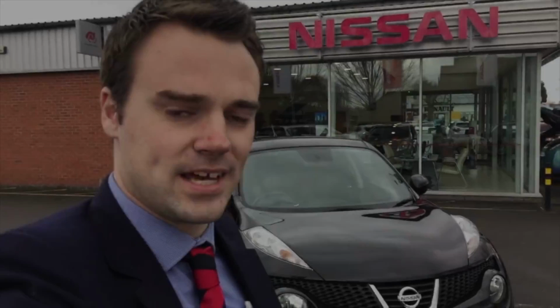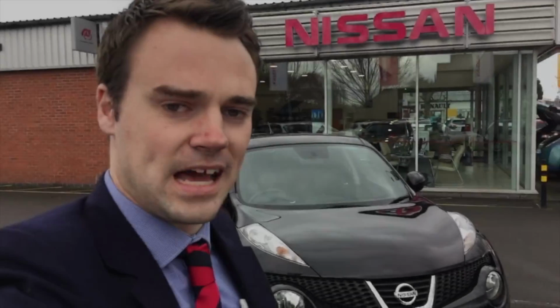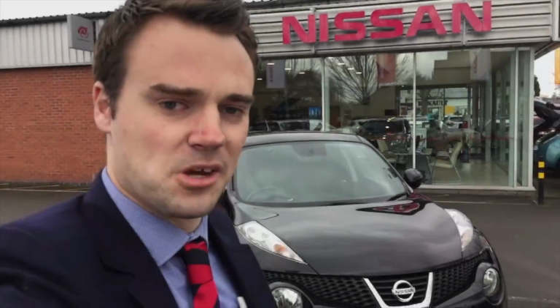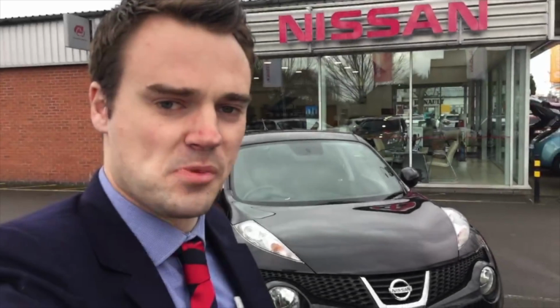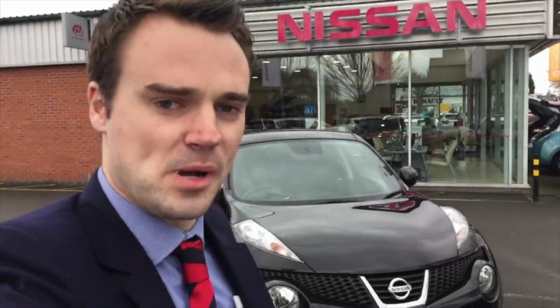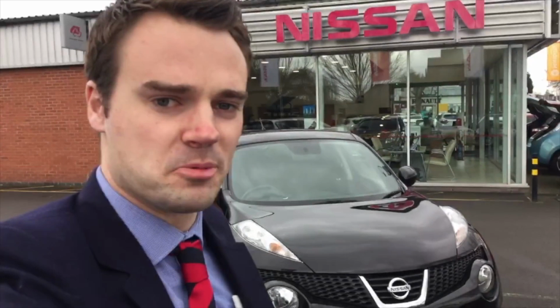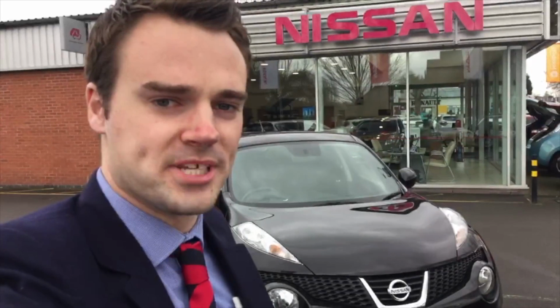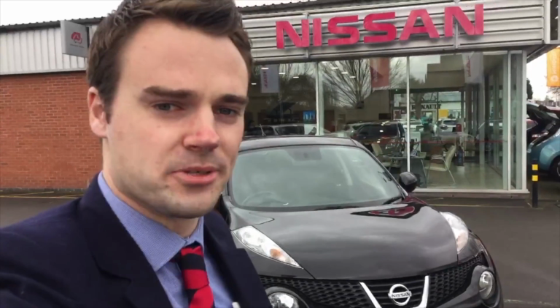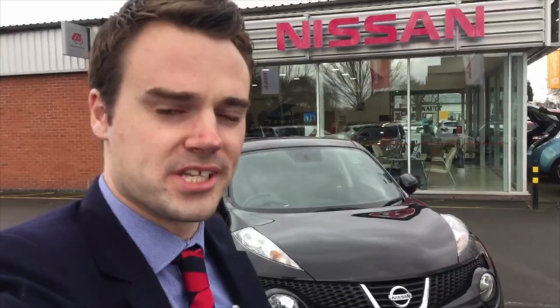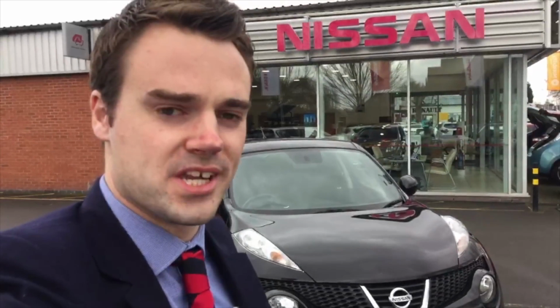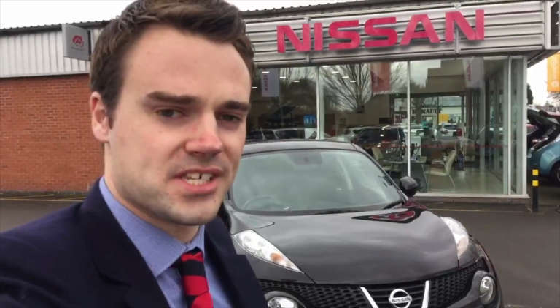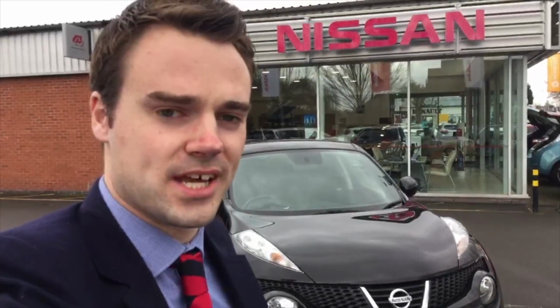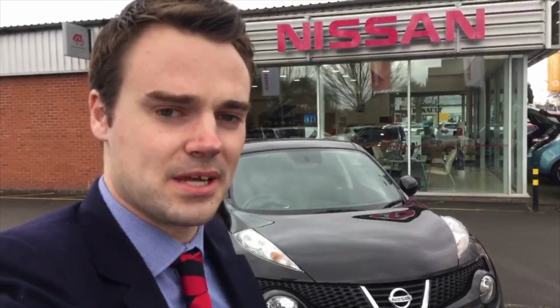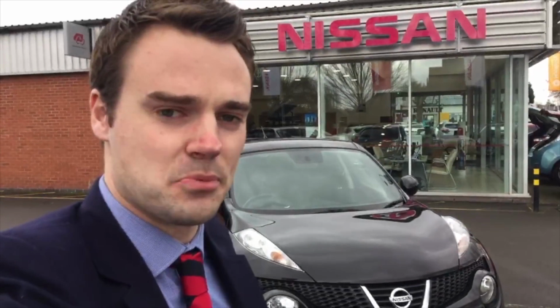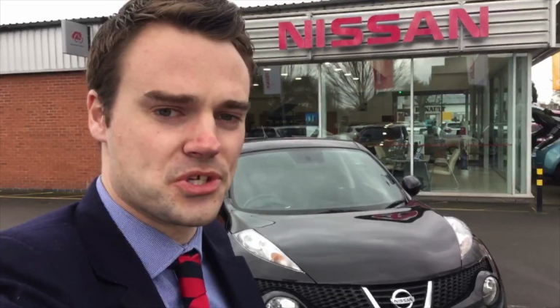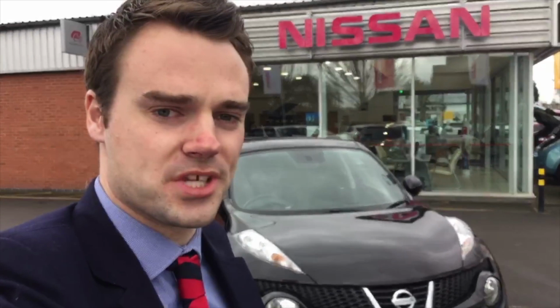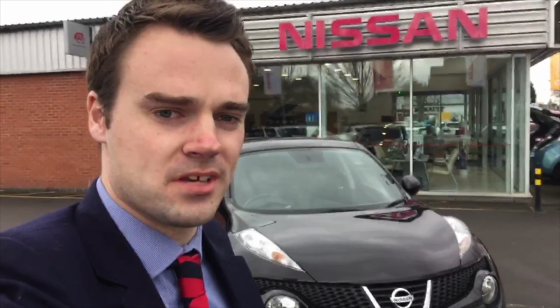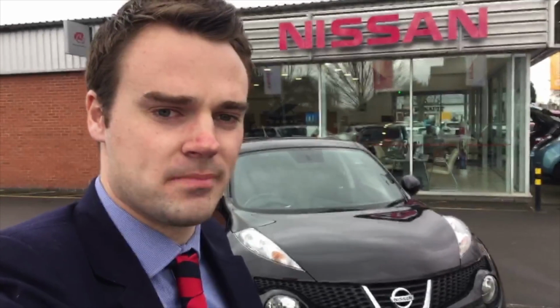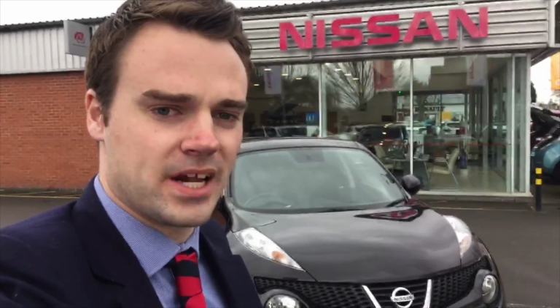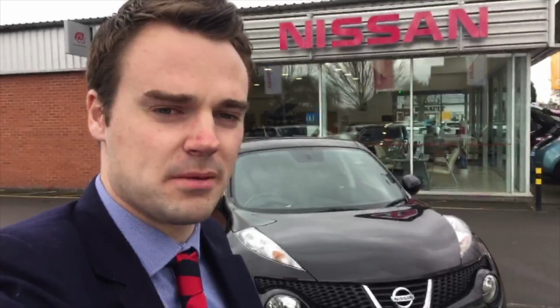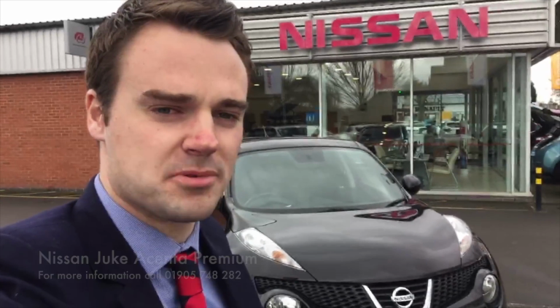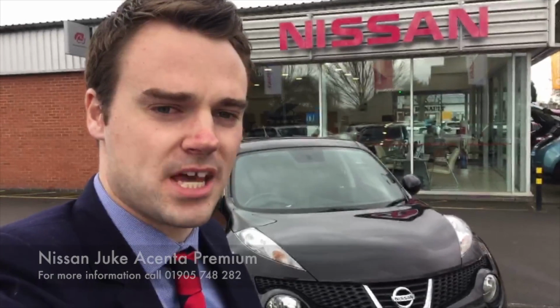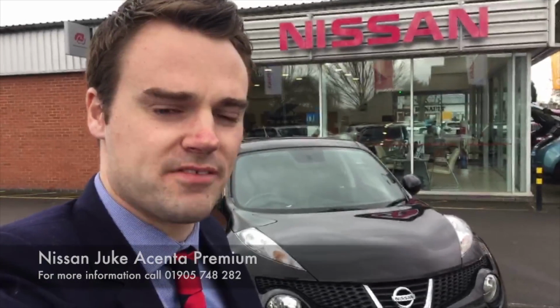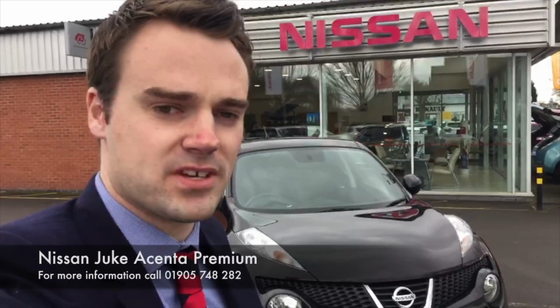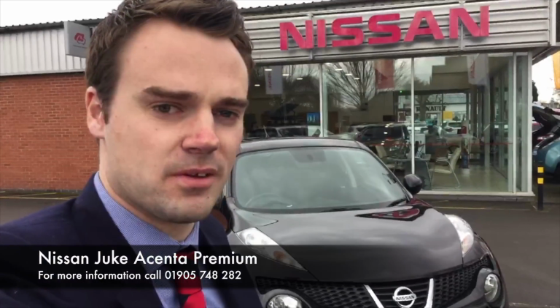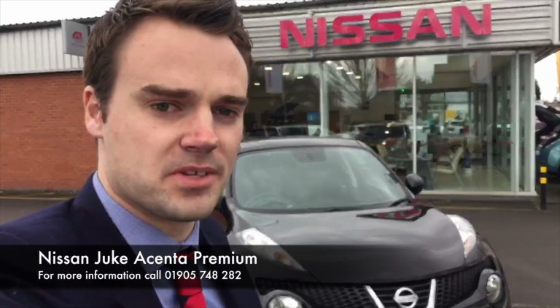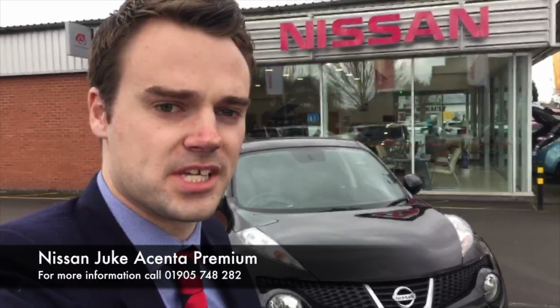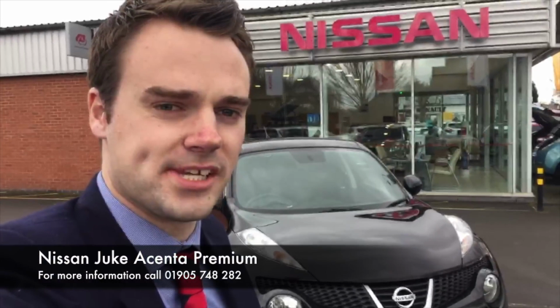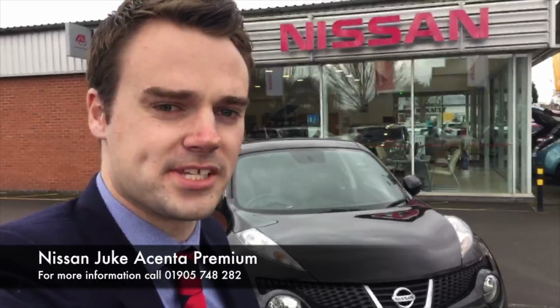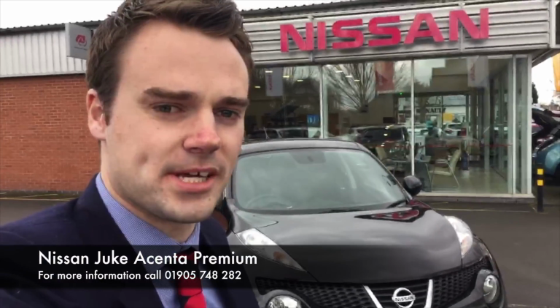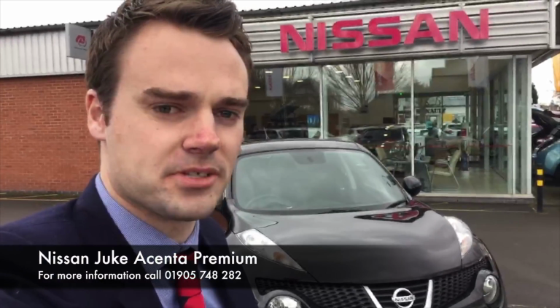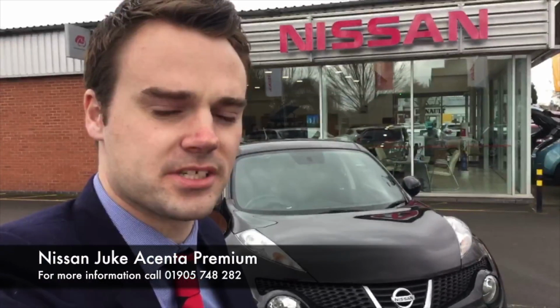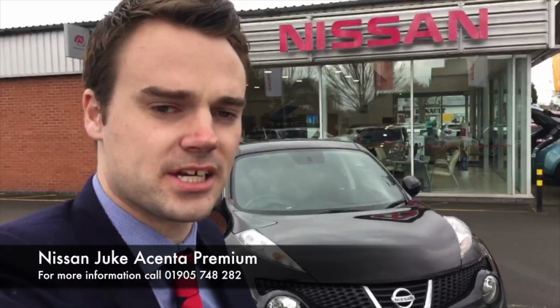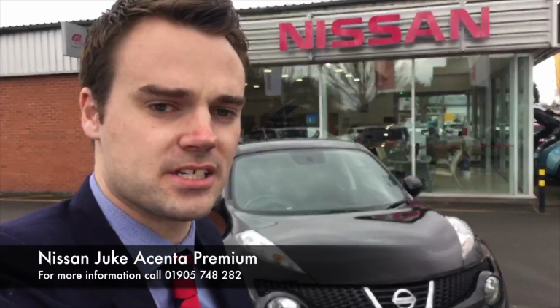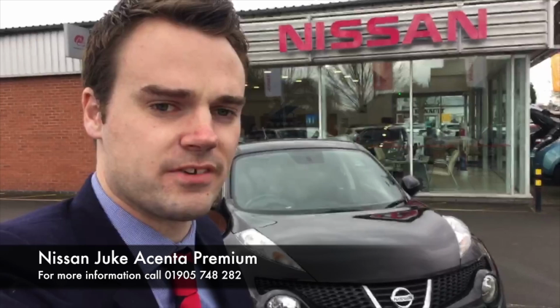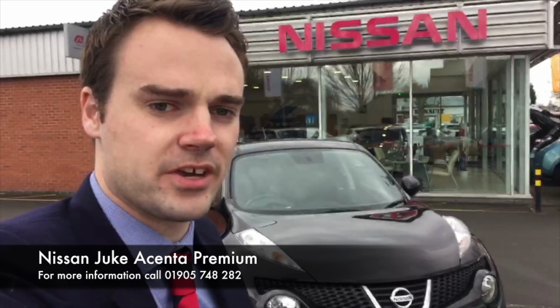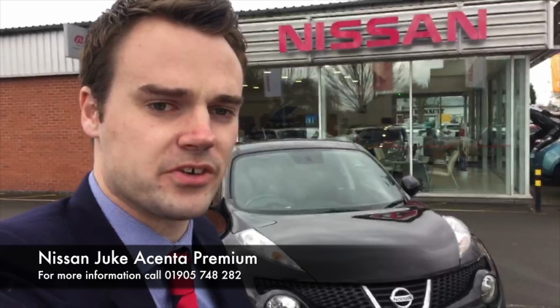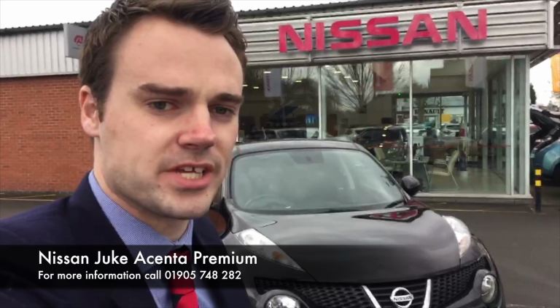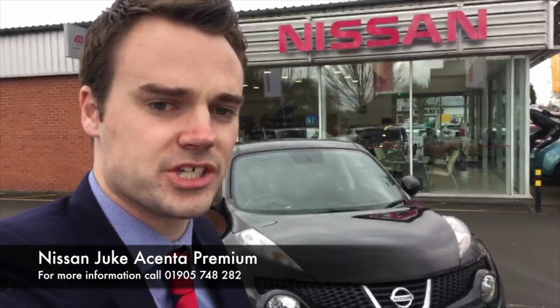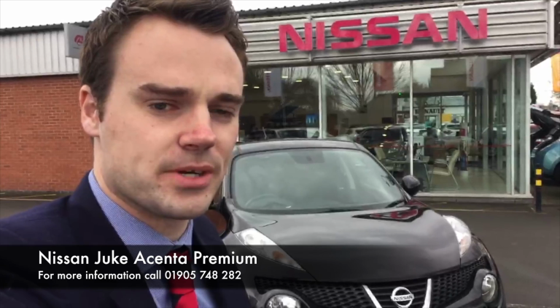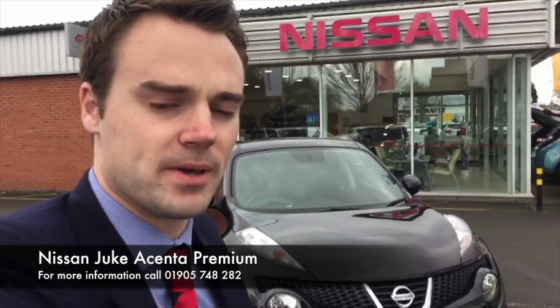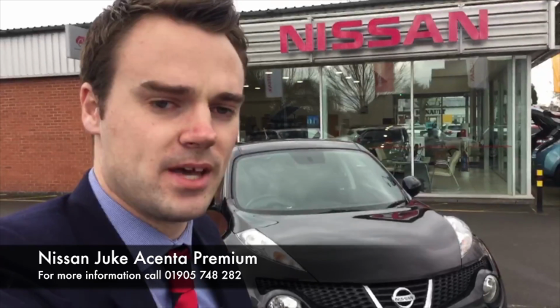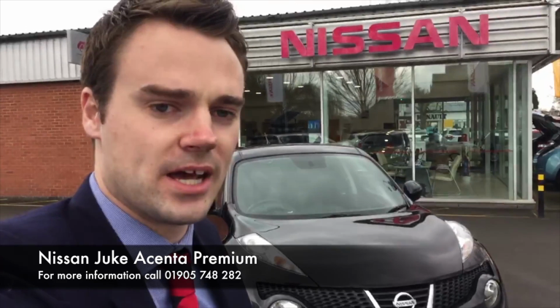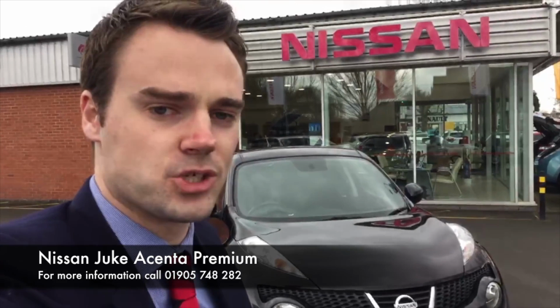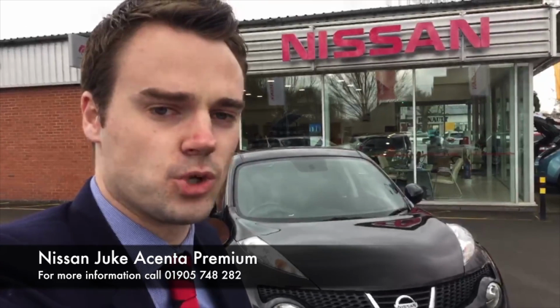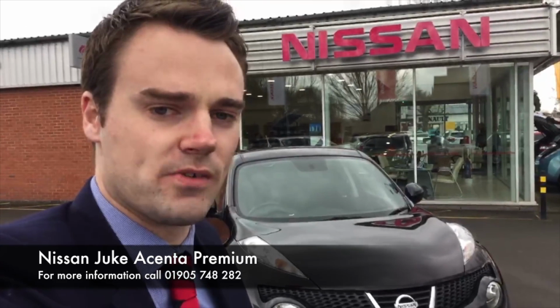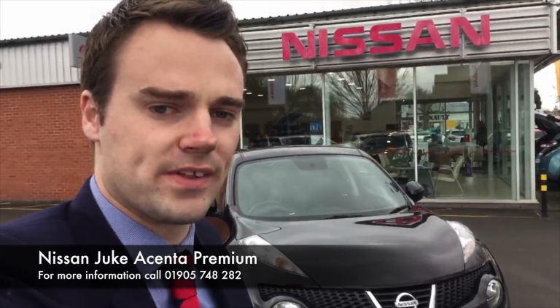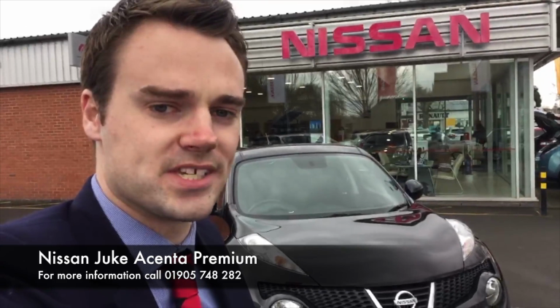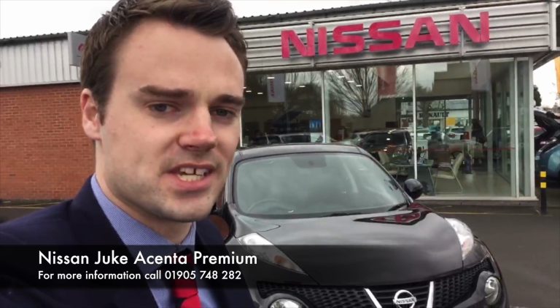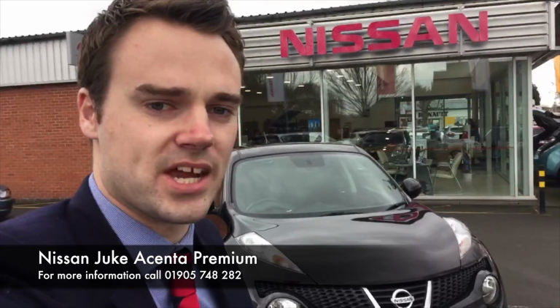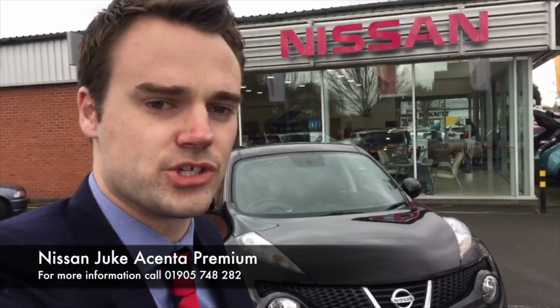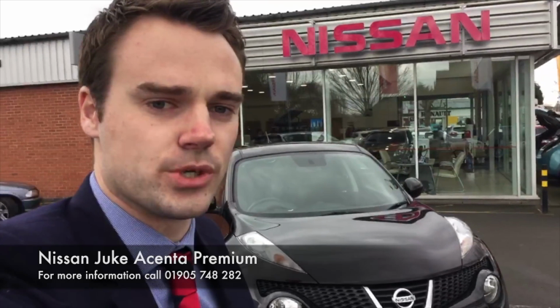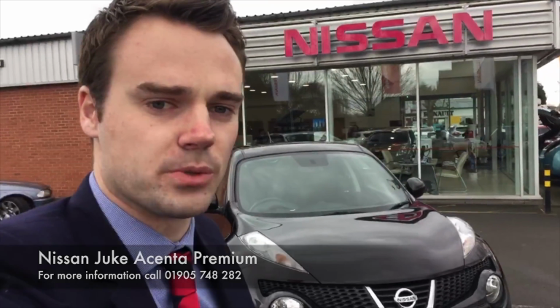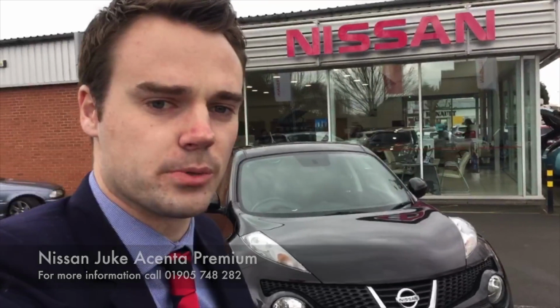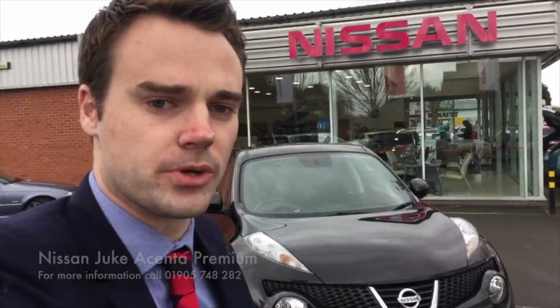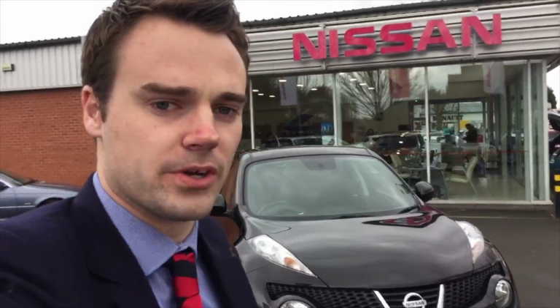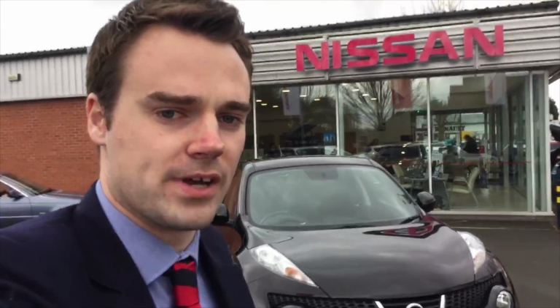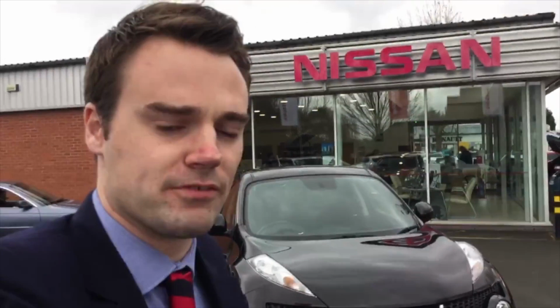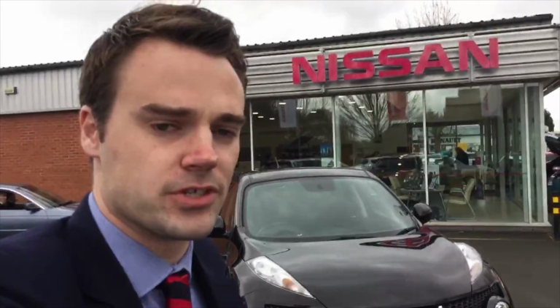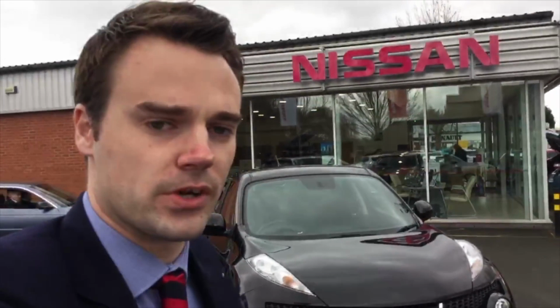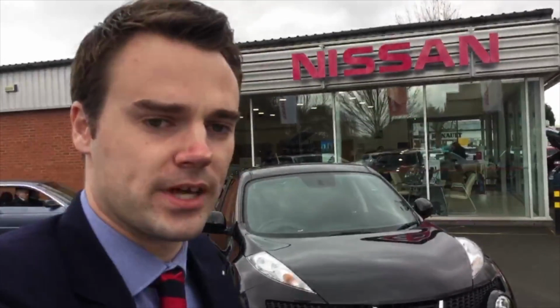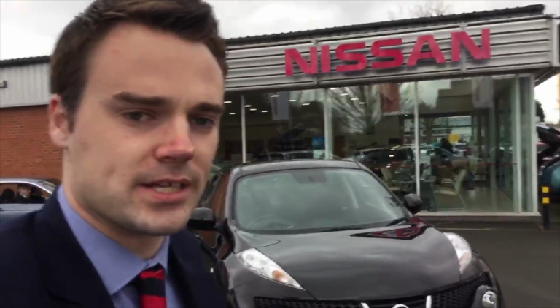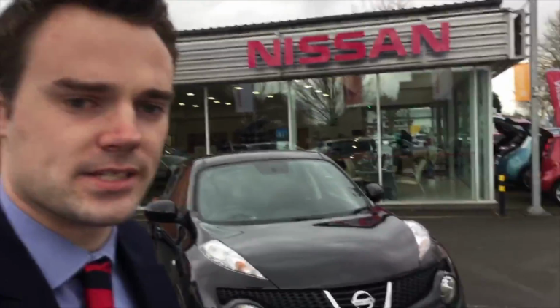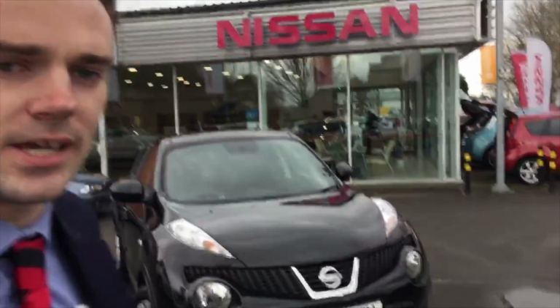Hello and welcome to Hylton Nissan in Worcester. My name is David, I'm the senior sales executive here at the dealership and I'll take you around this Nissan Juke that we currently have in stock here today.